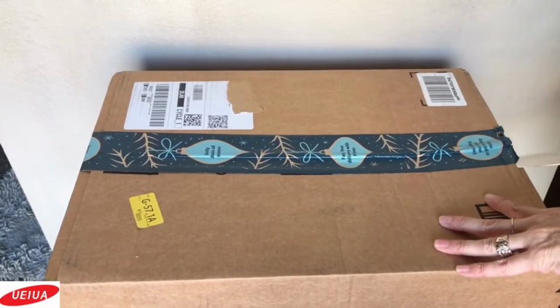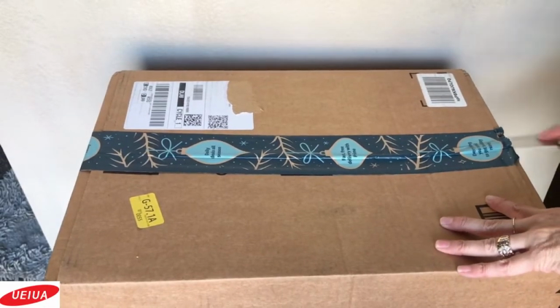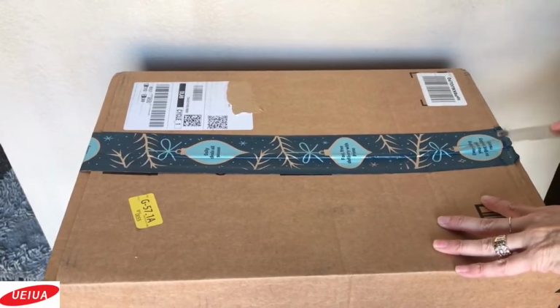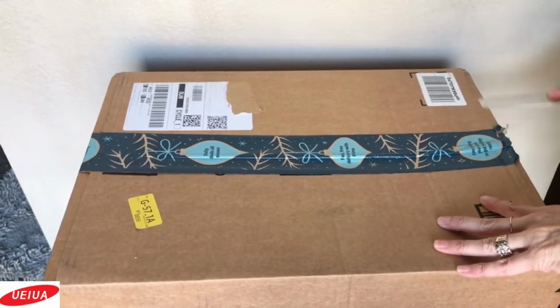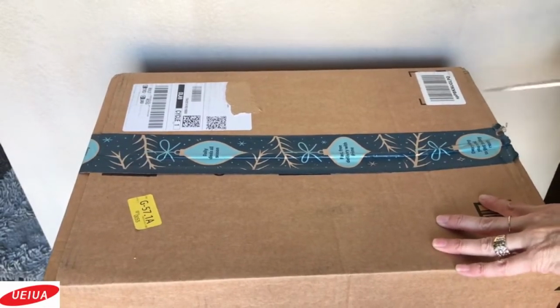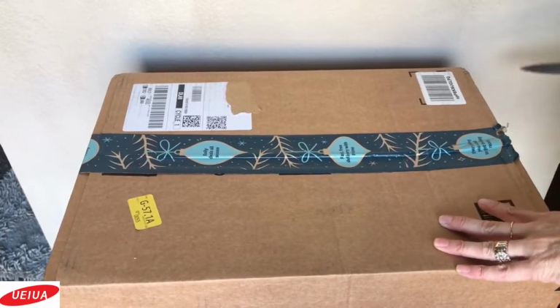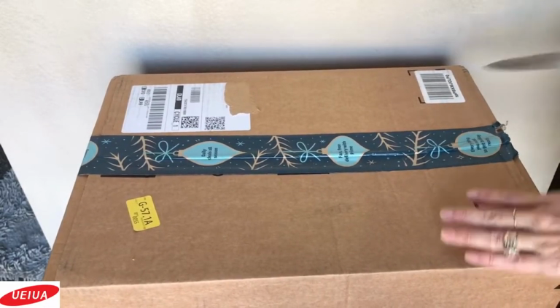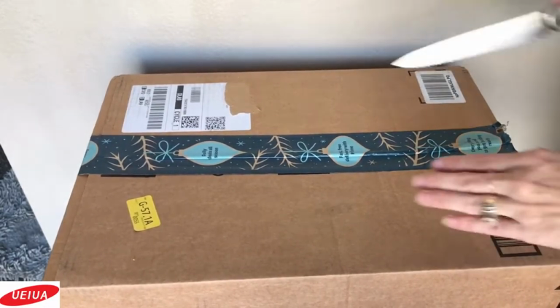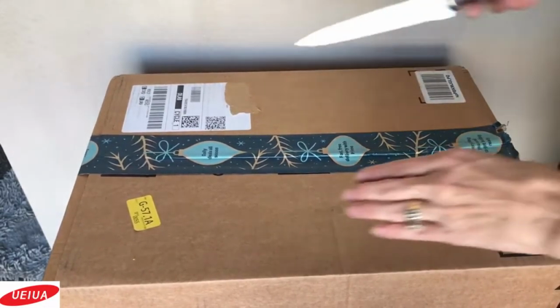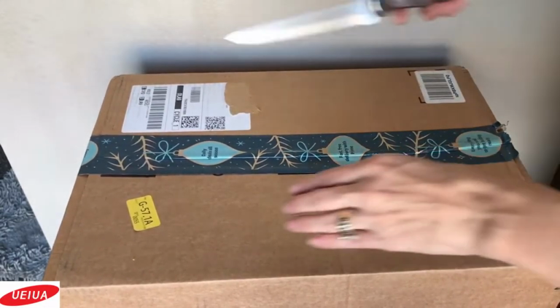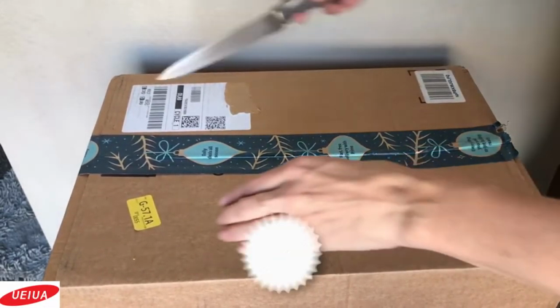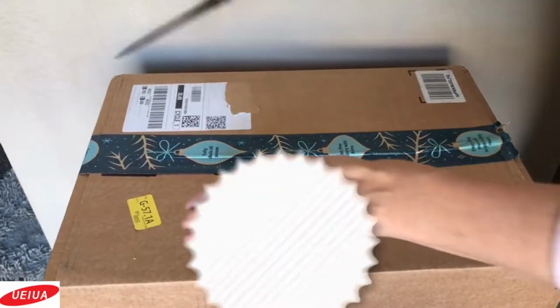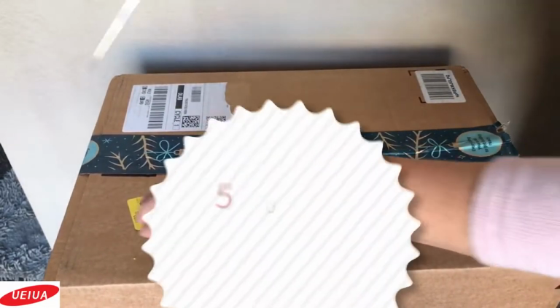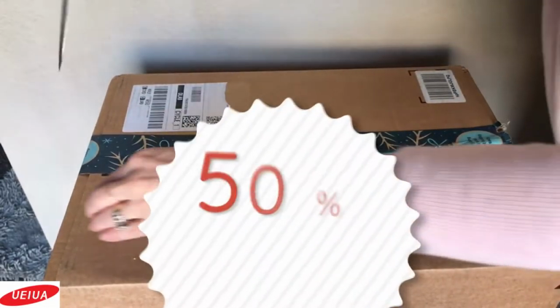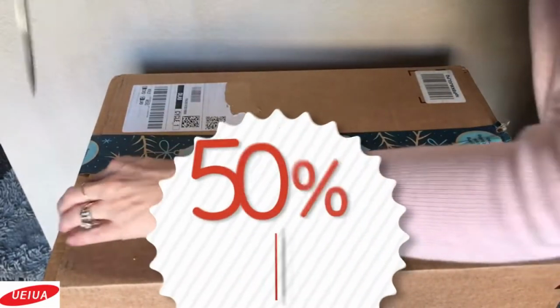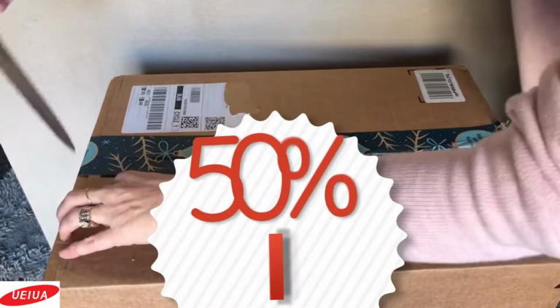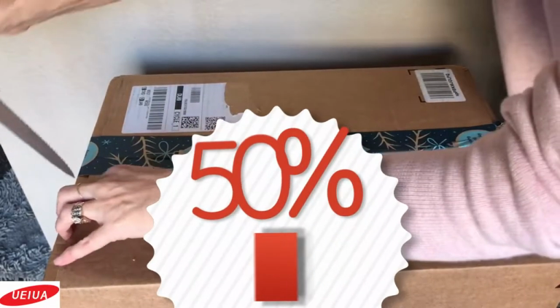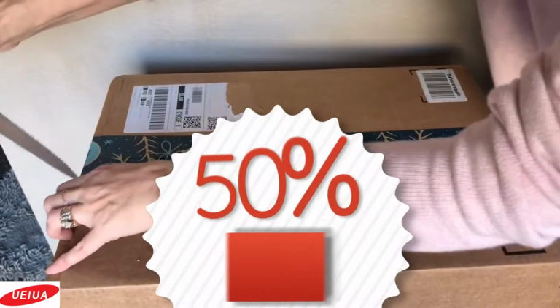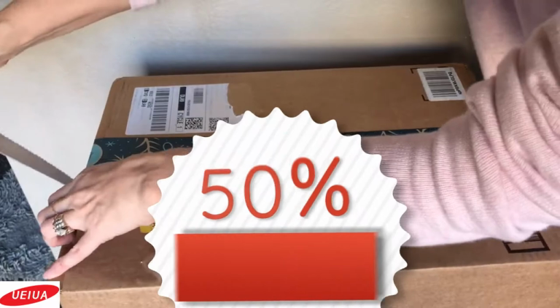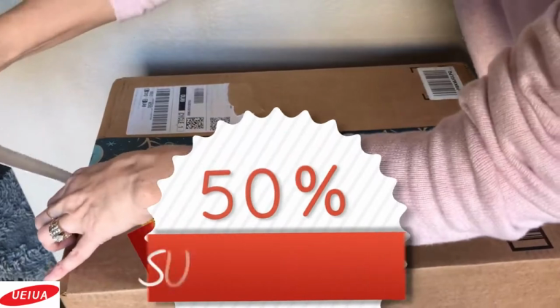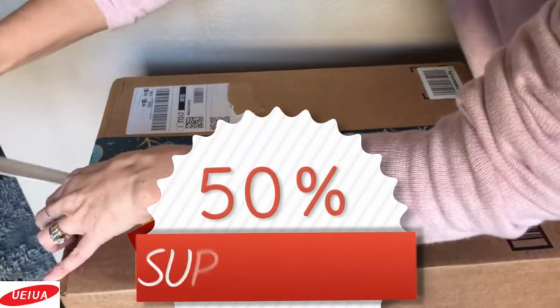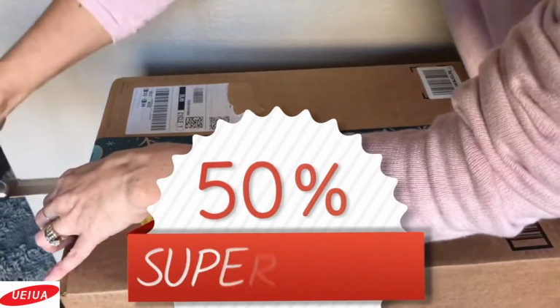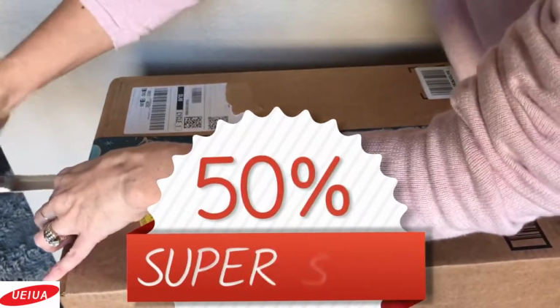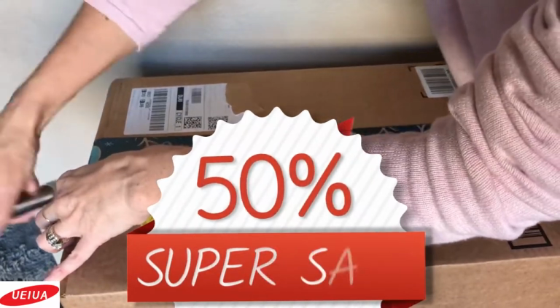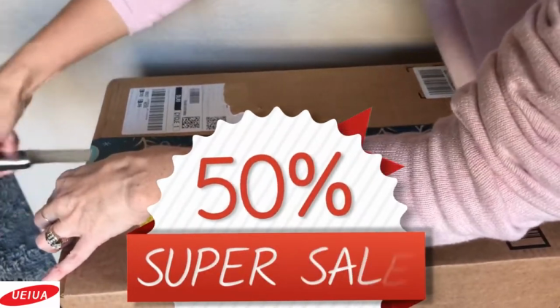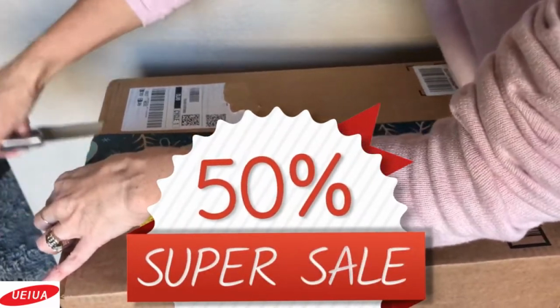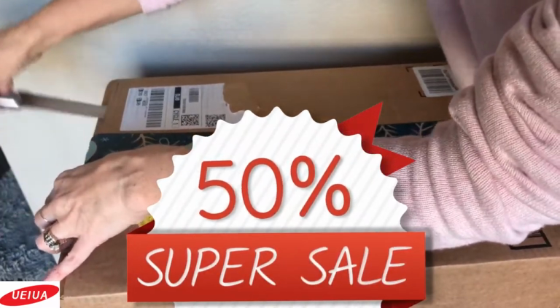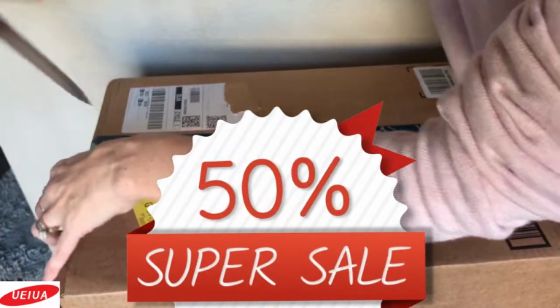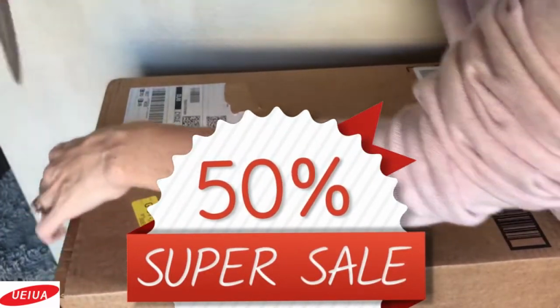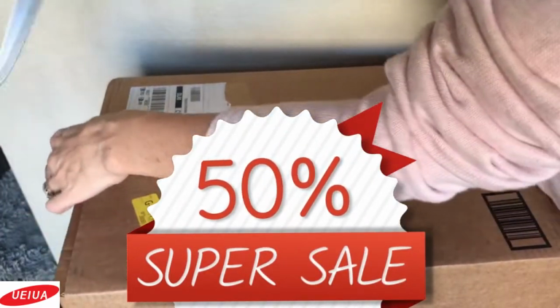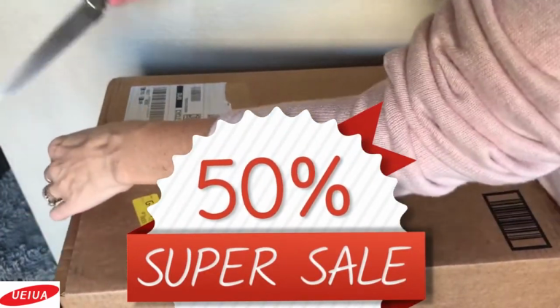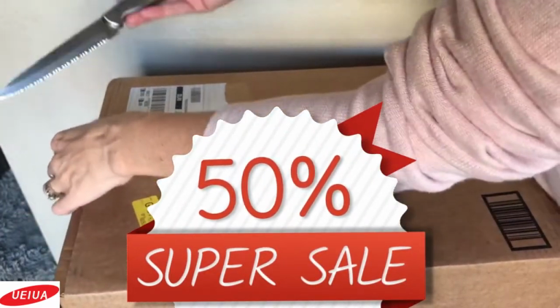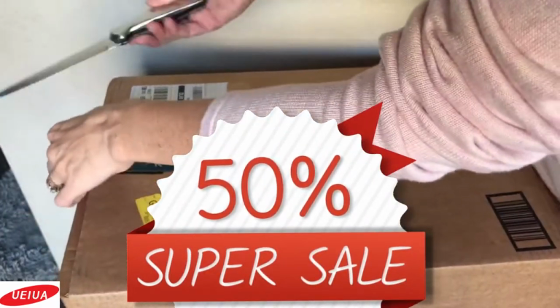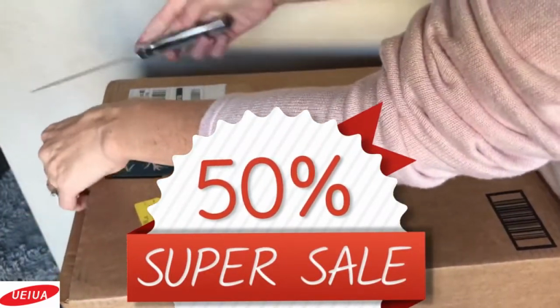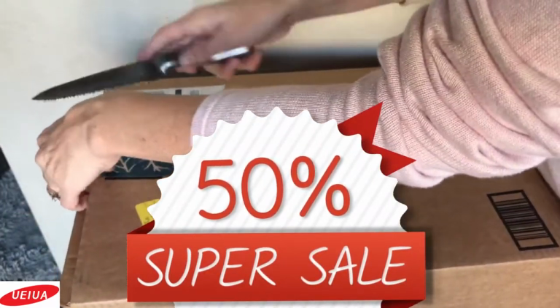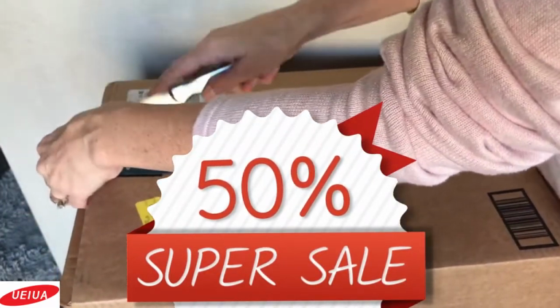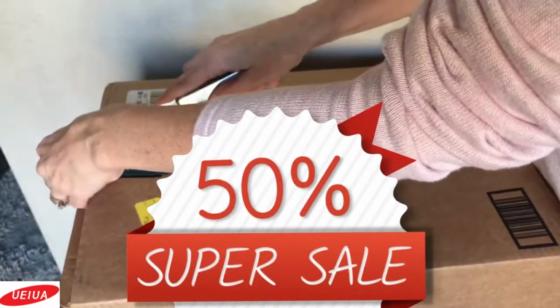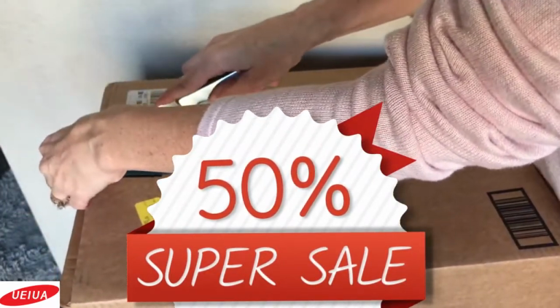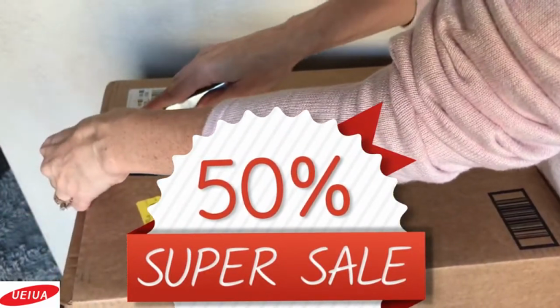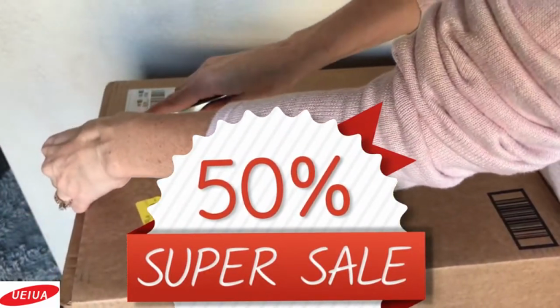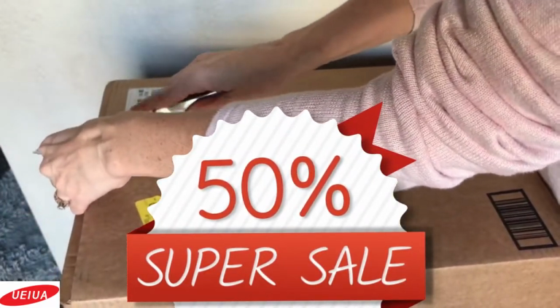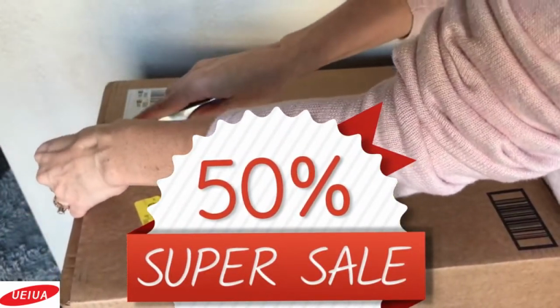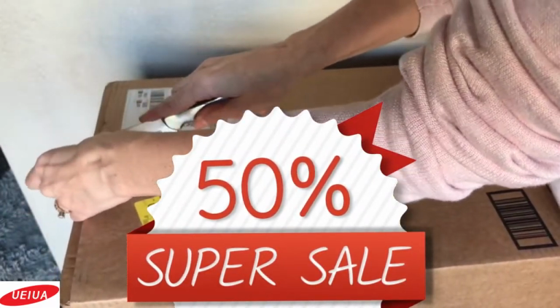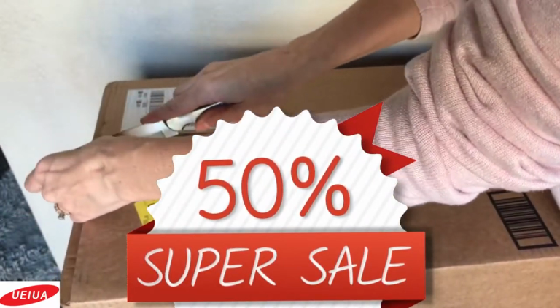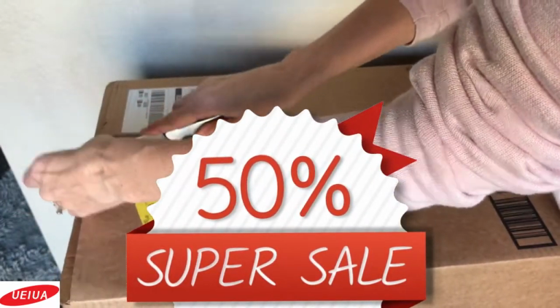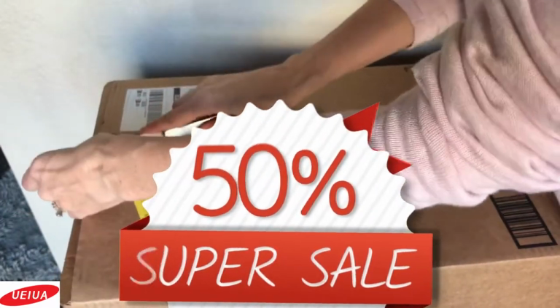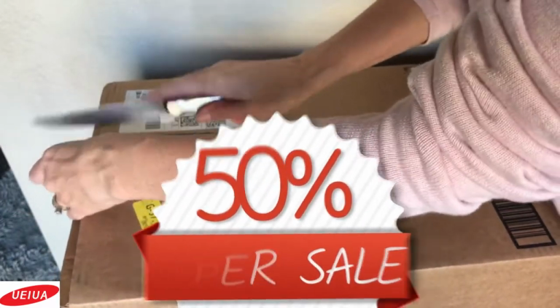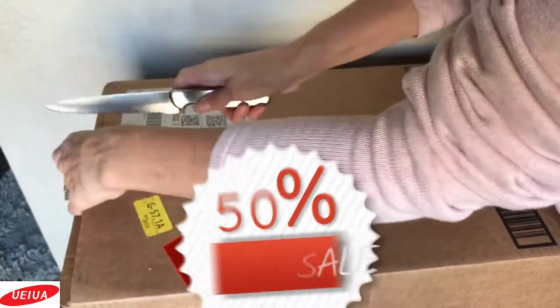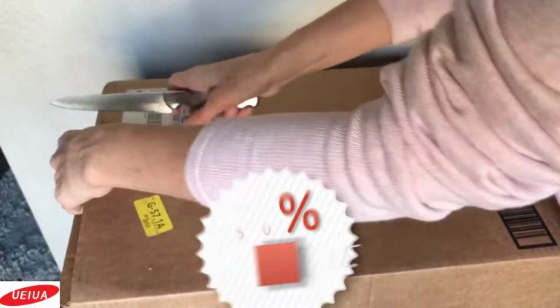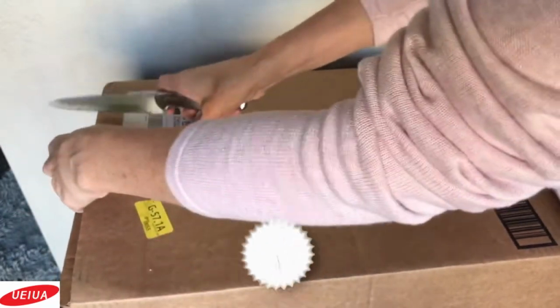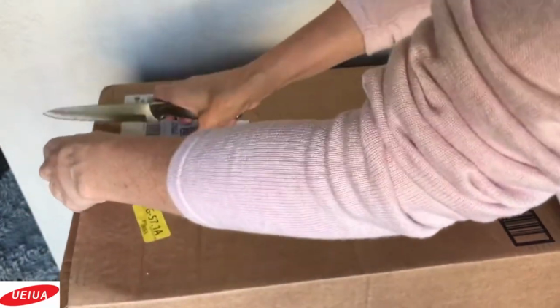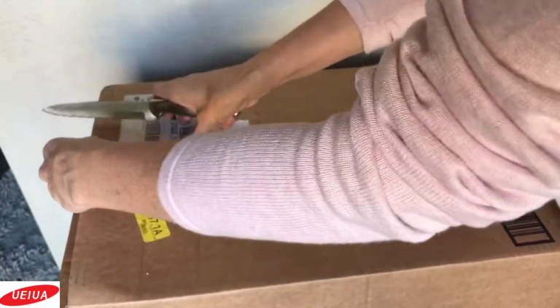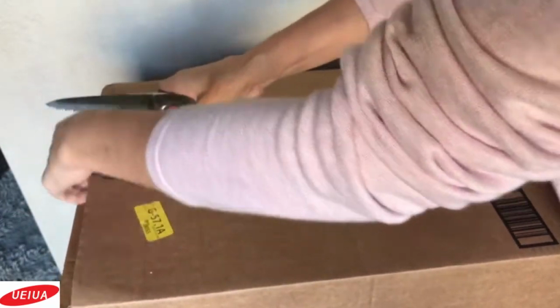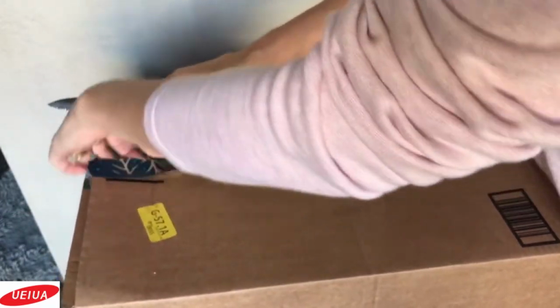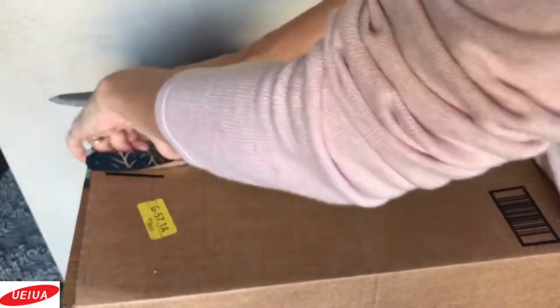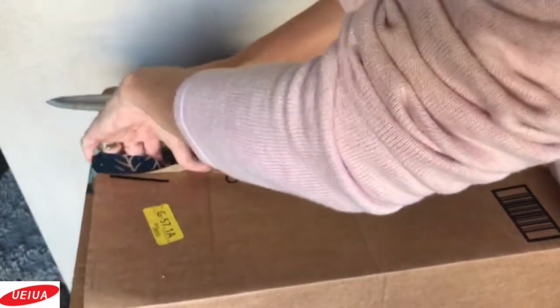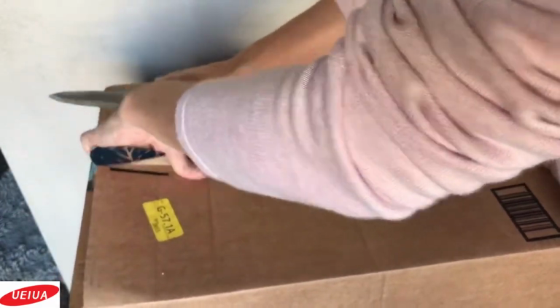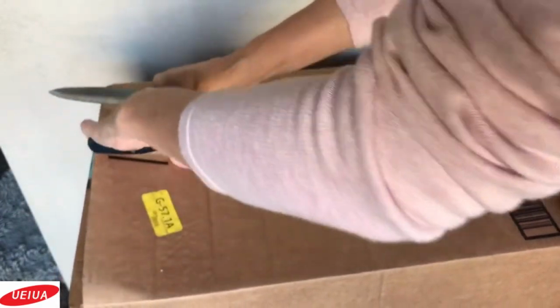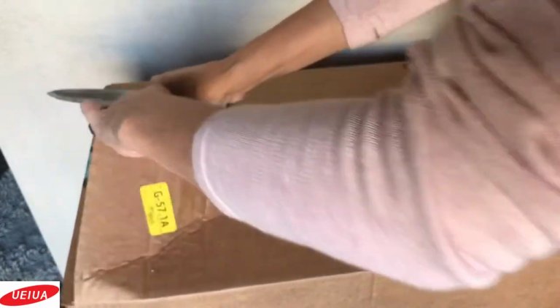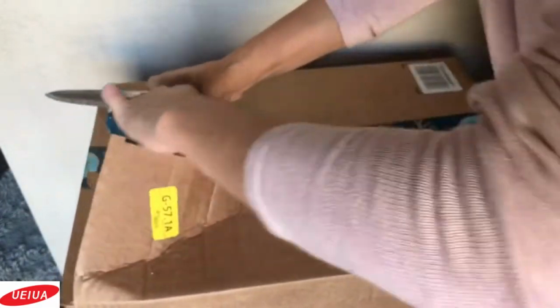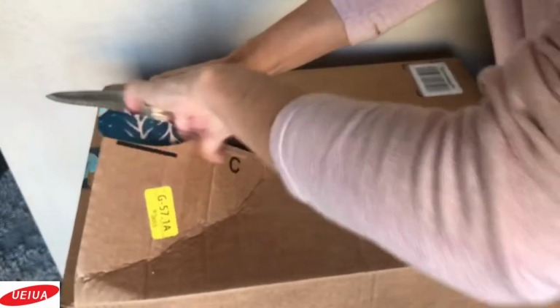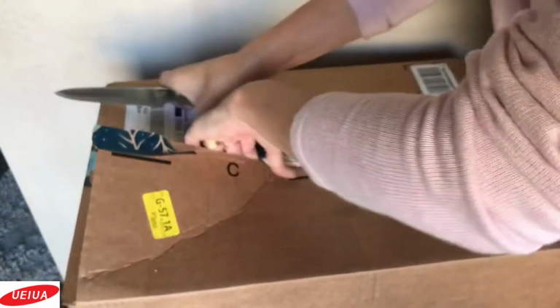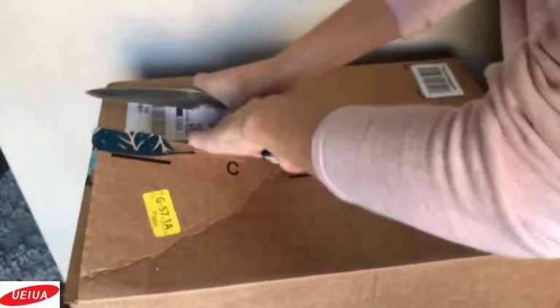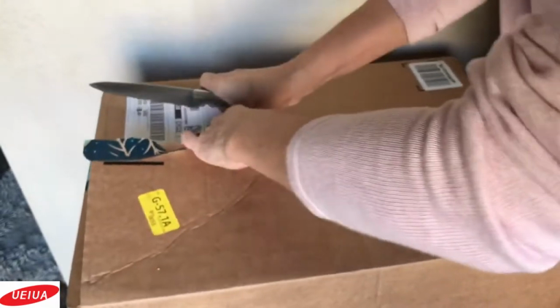Currently, all of my viewers can get 50% off this grow light on Amazon — the code and link will be down below.